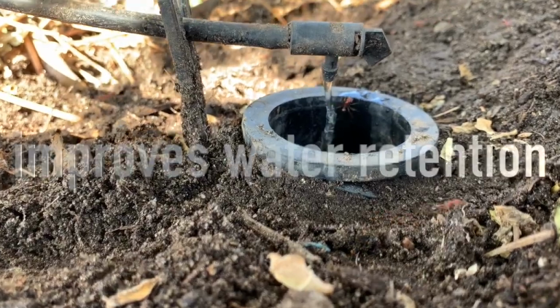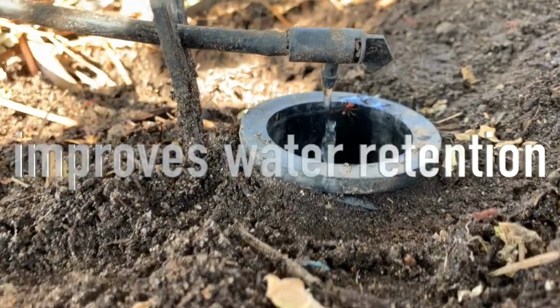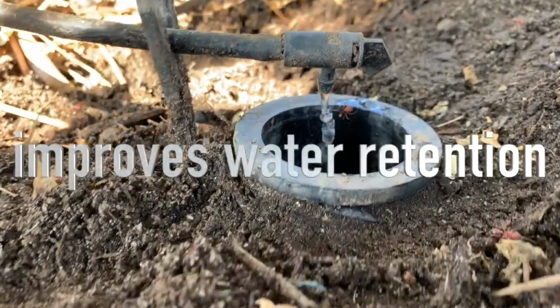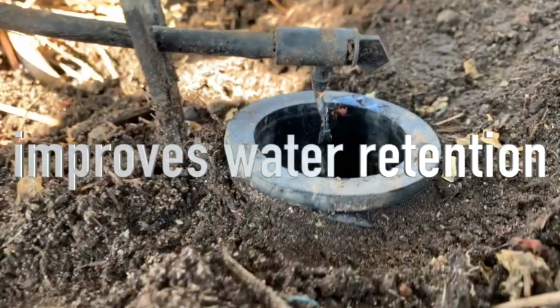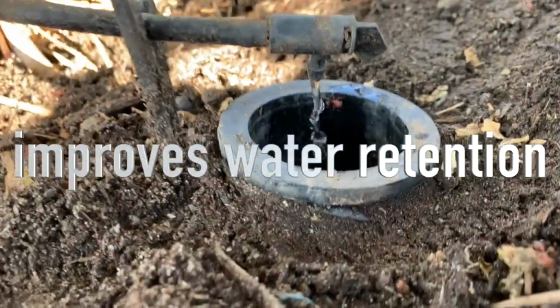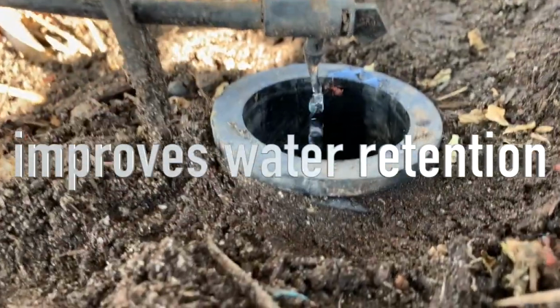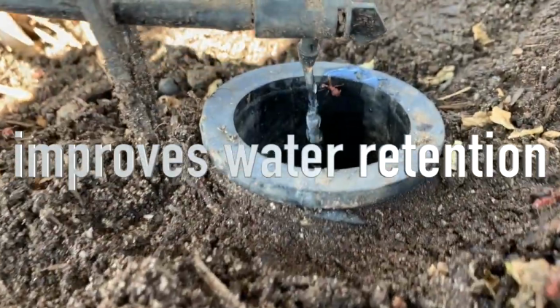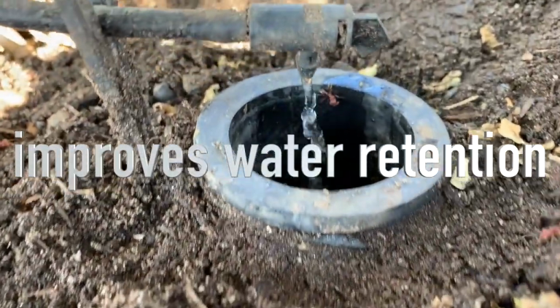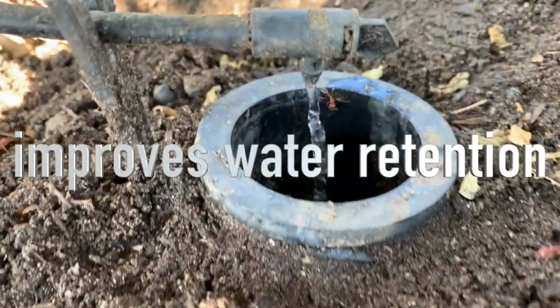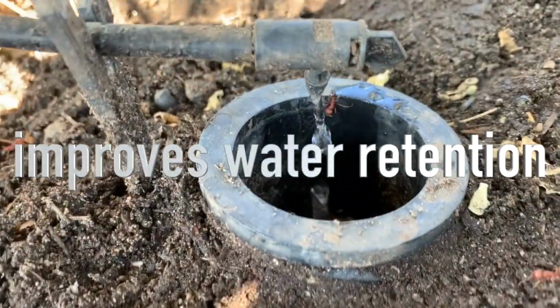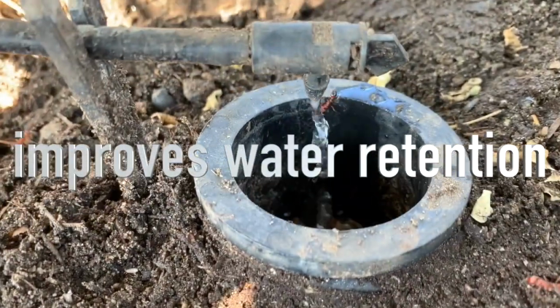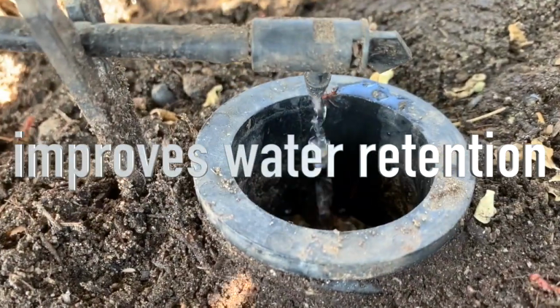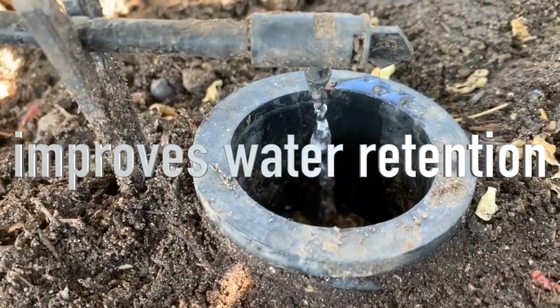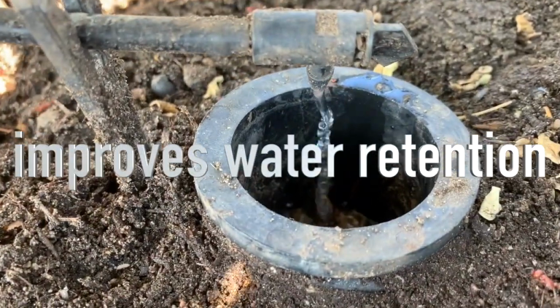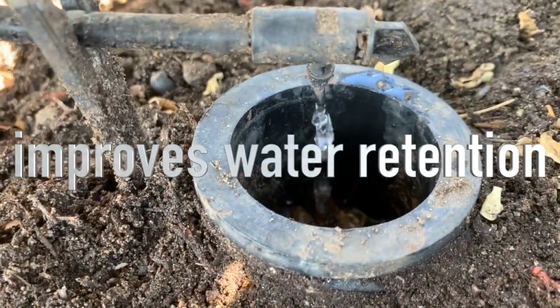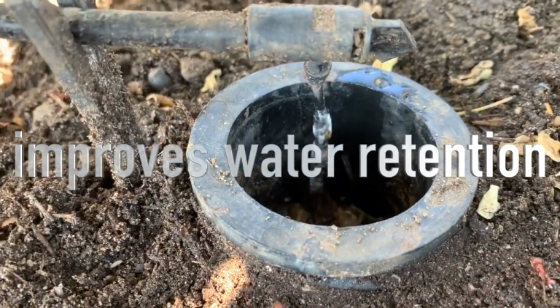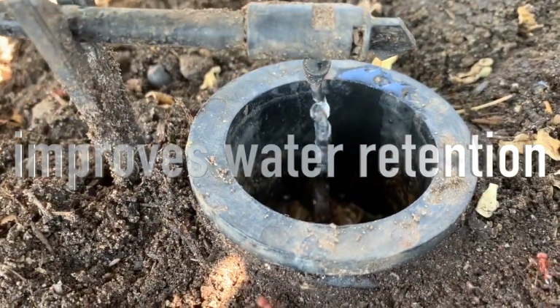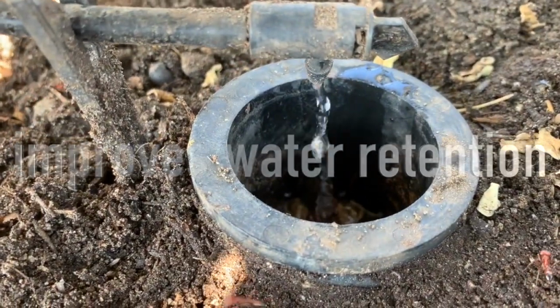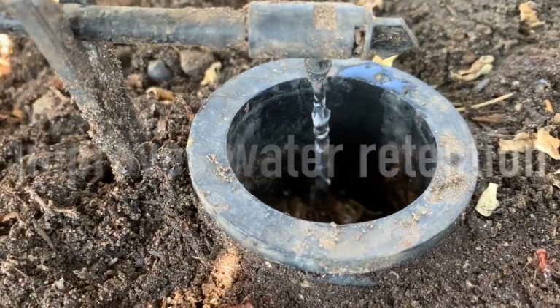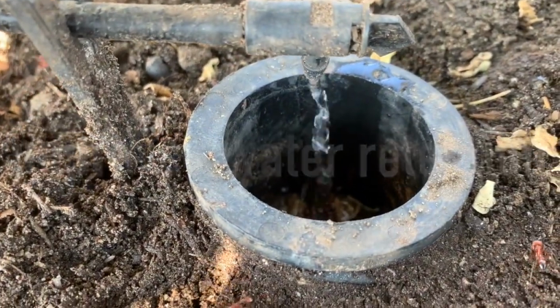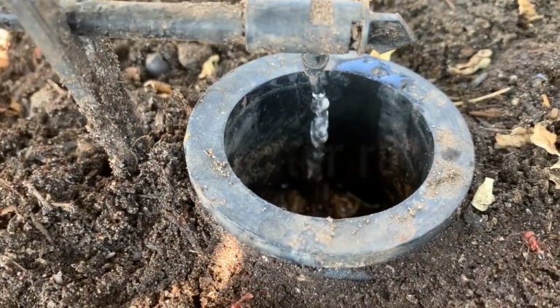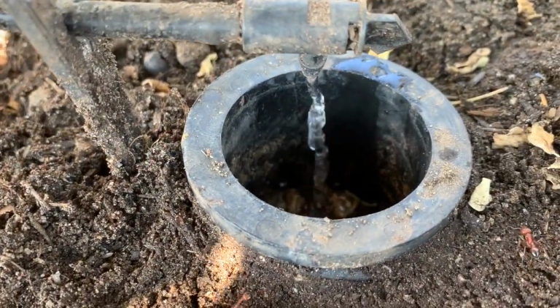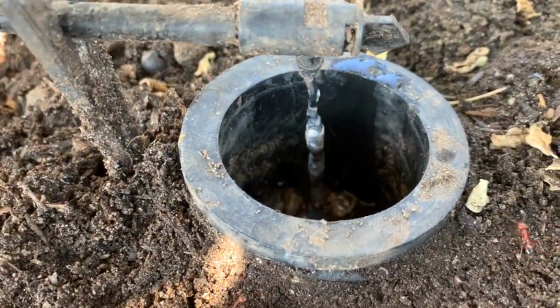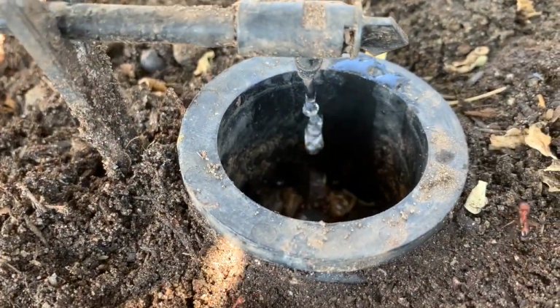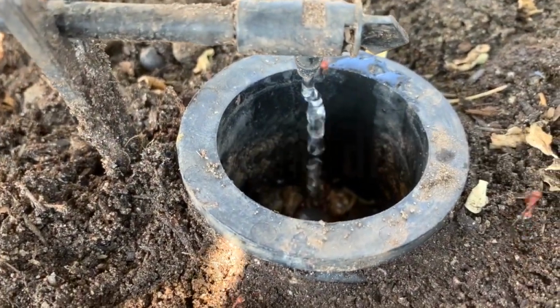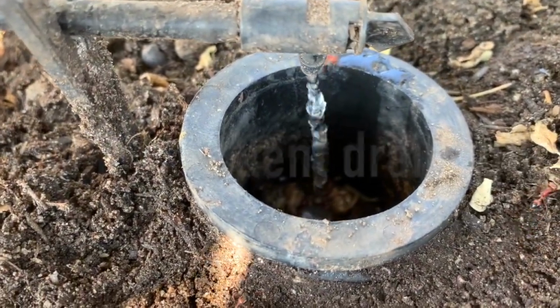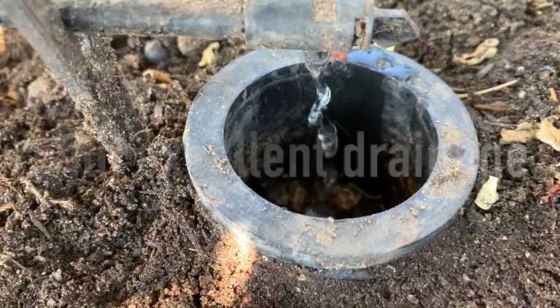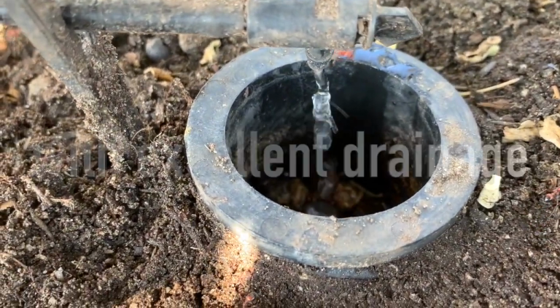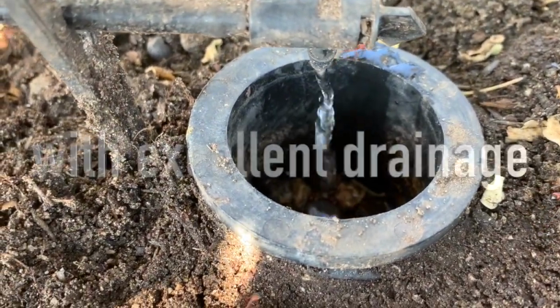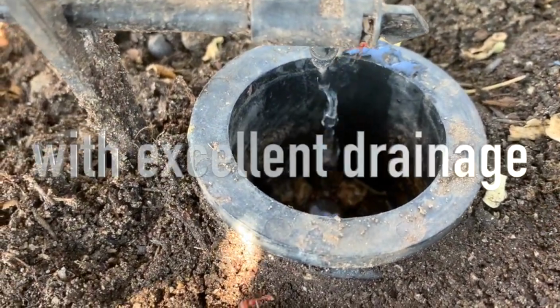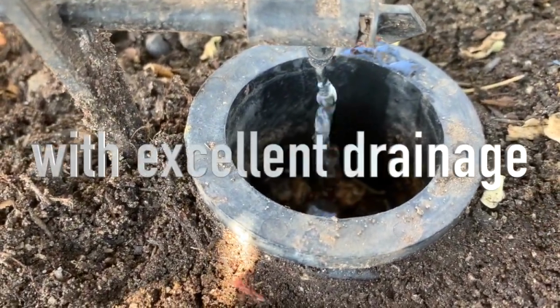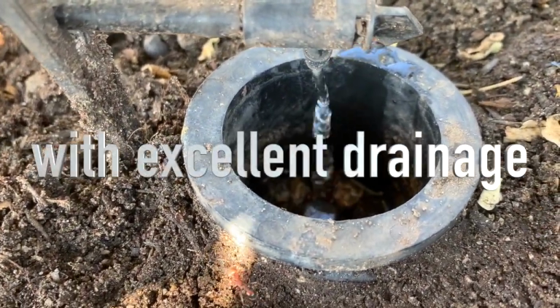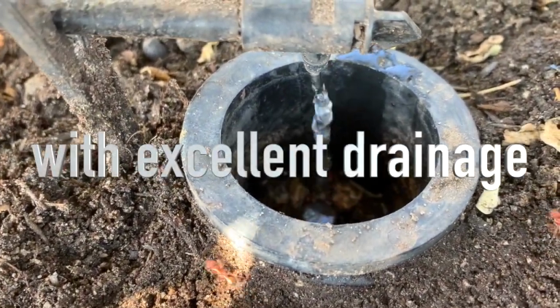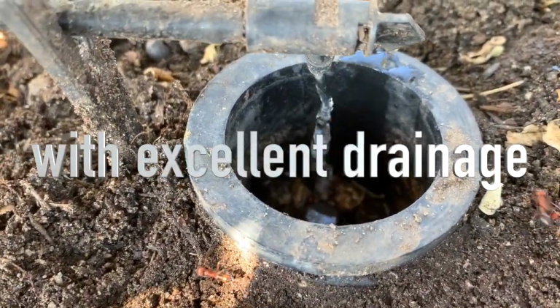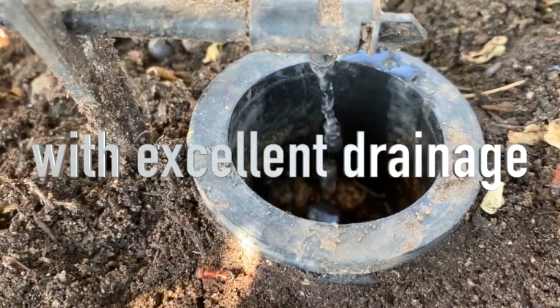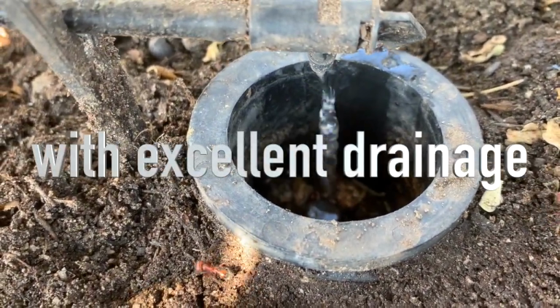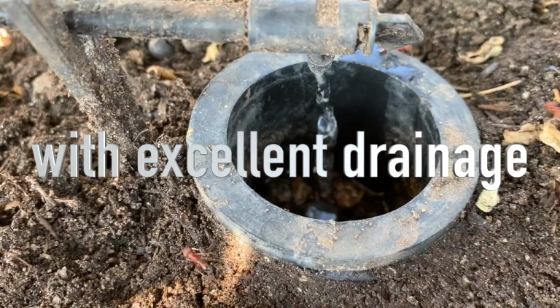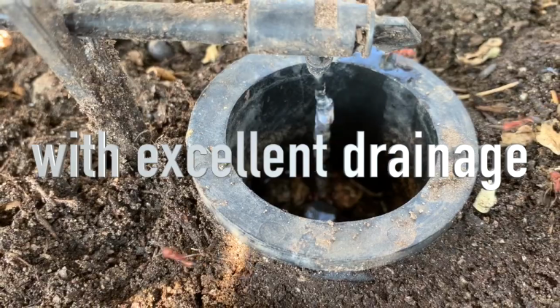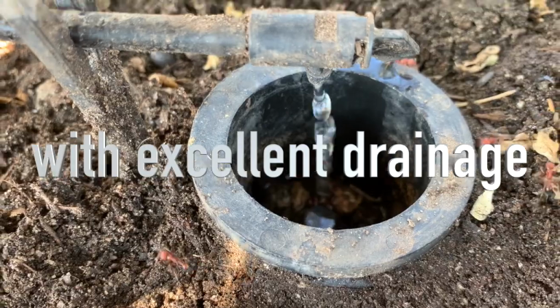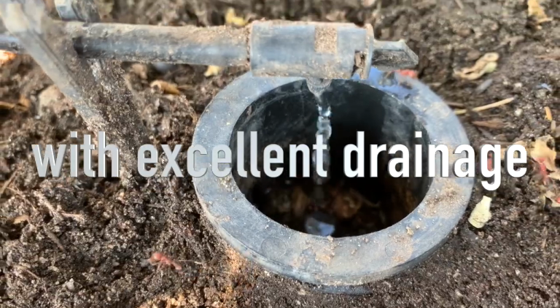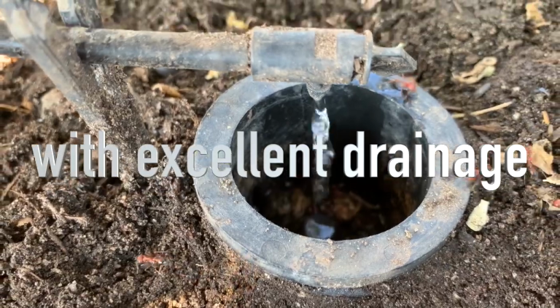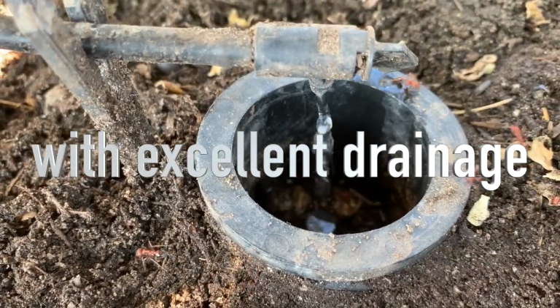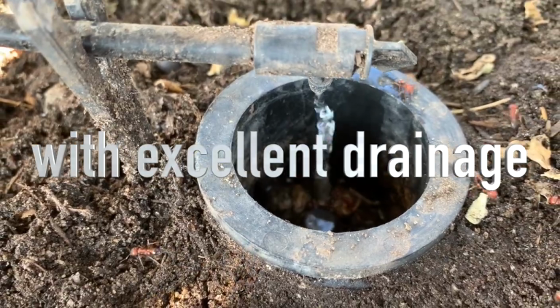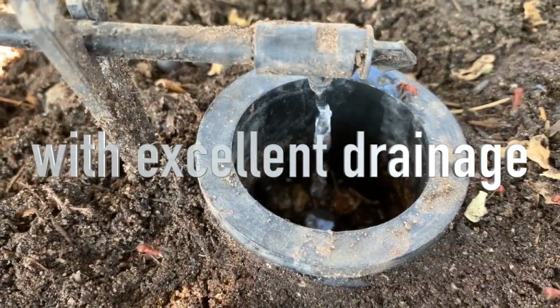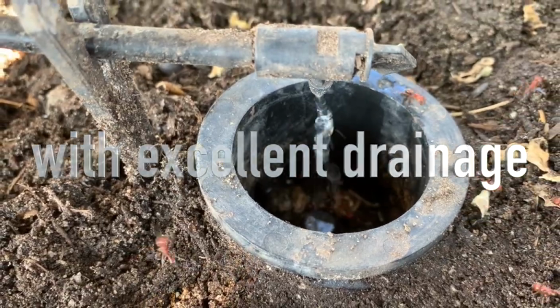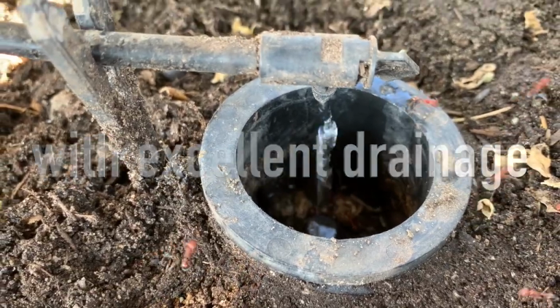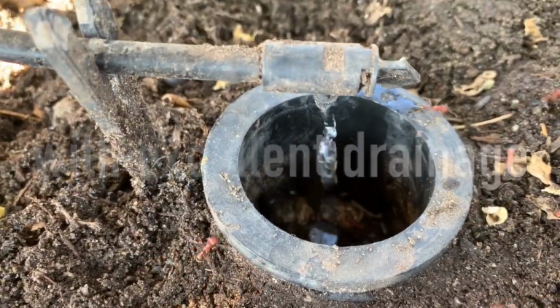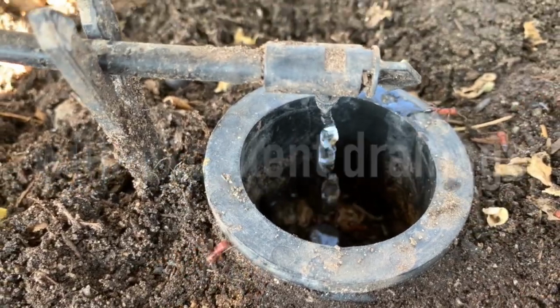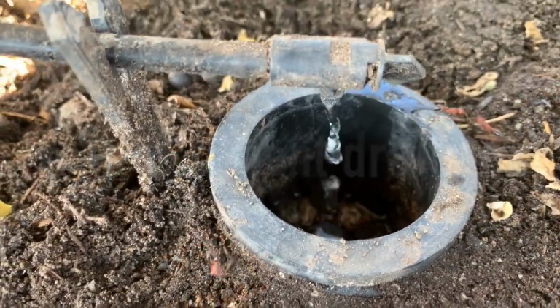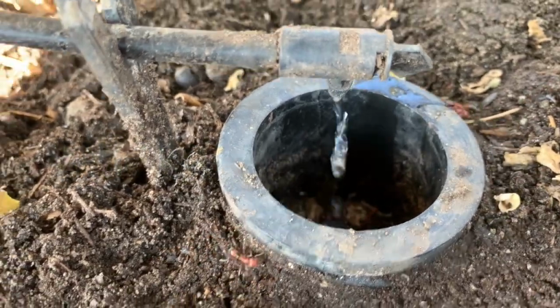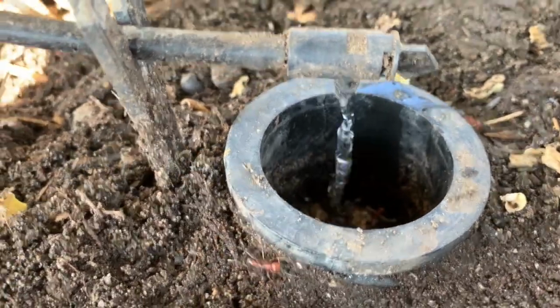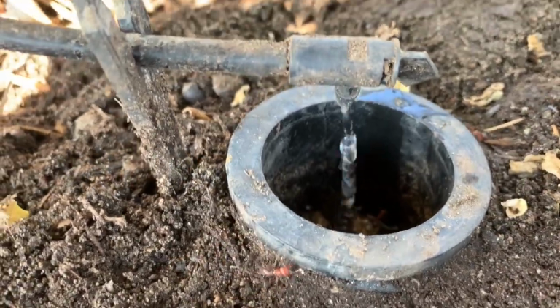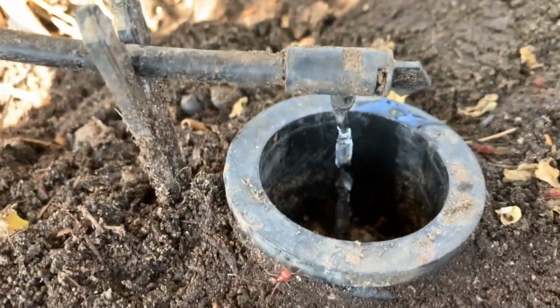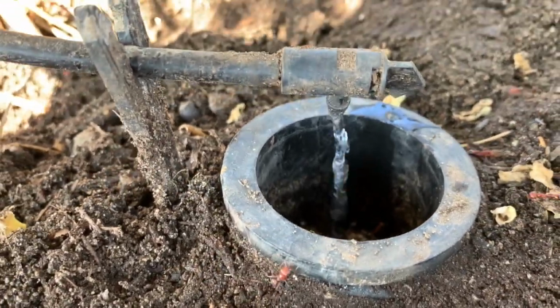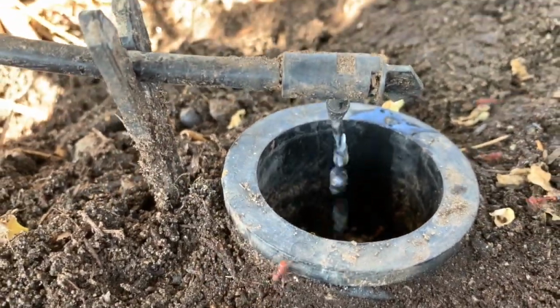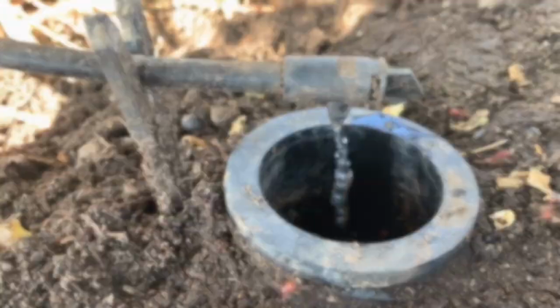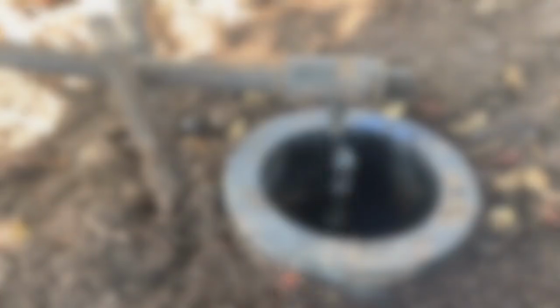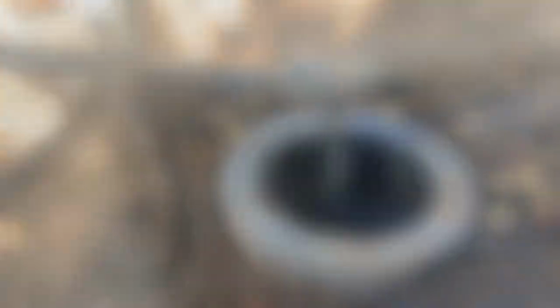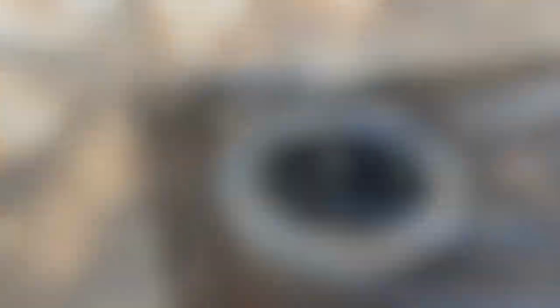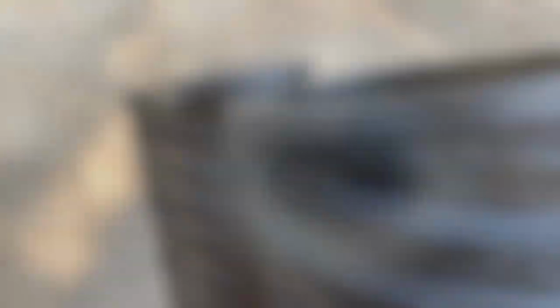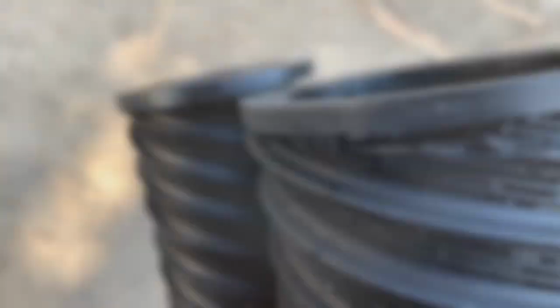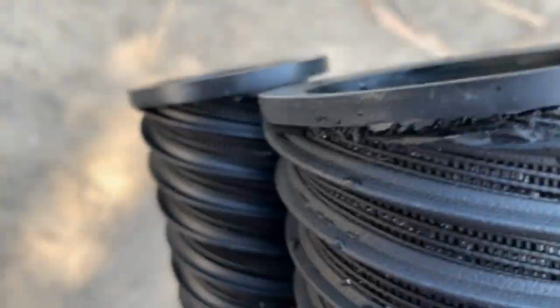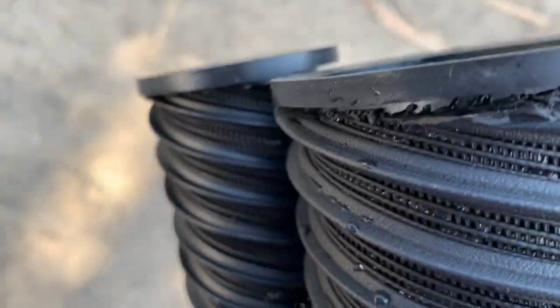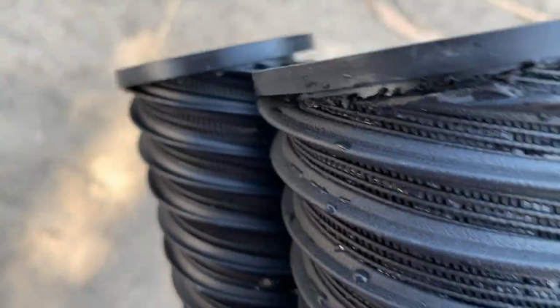This coarse soil structure helps hold moisture better and at the same time provides excellent water drainage.